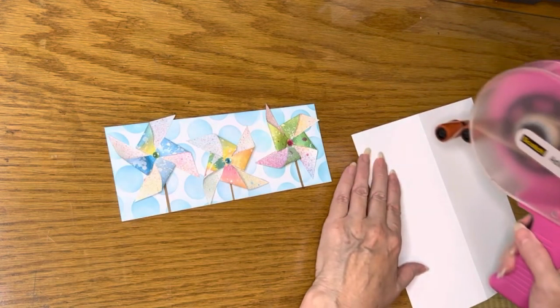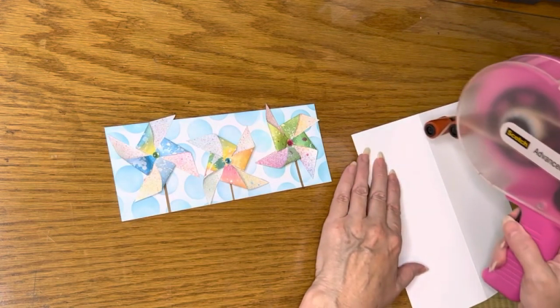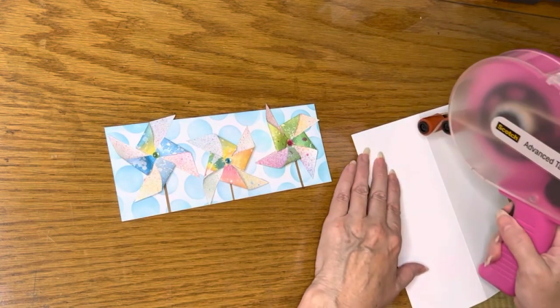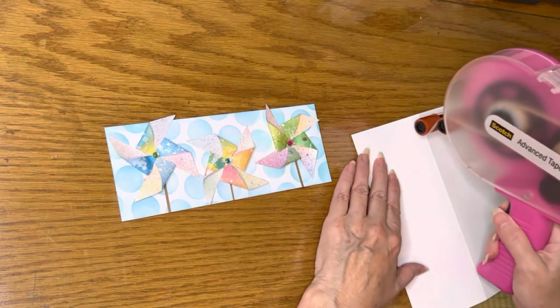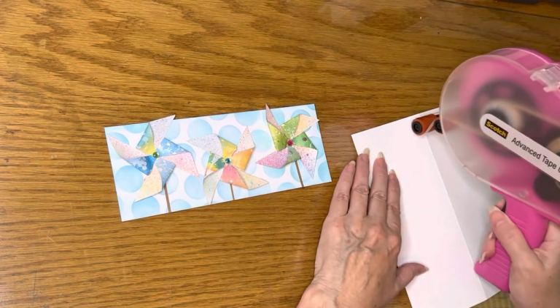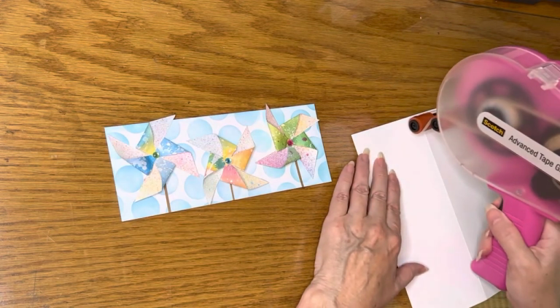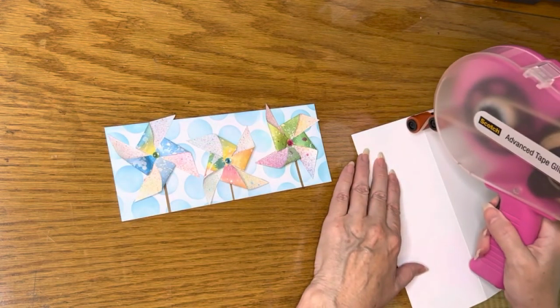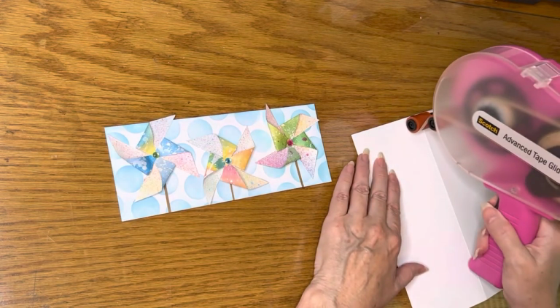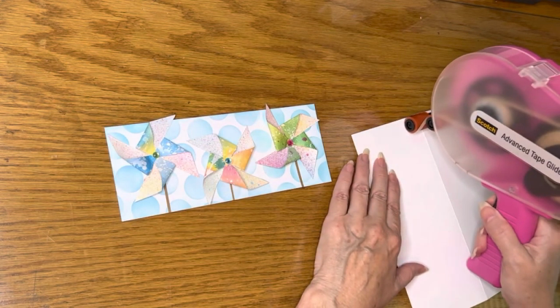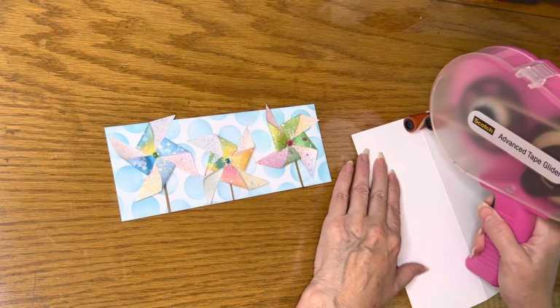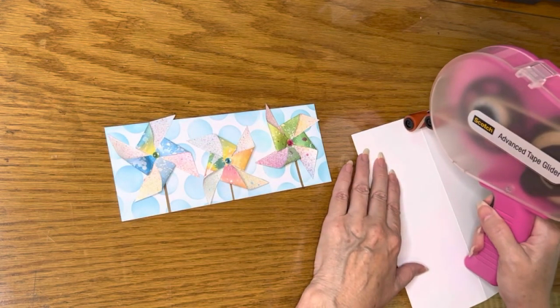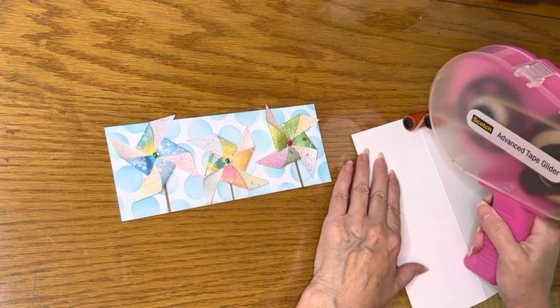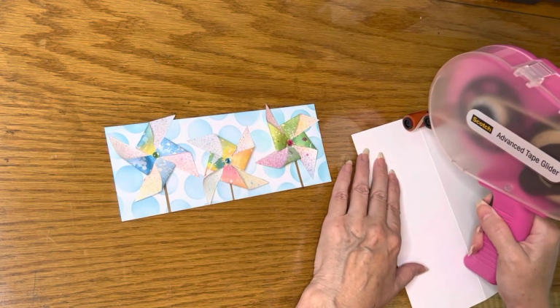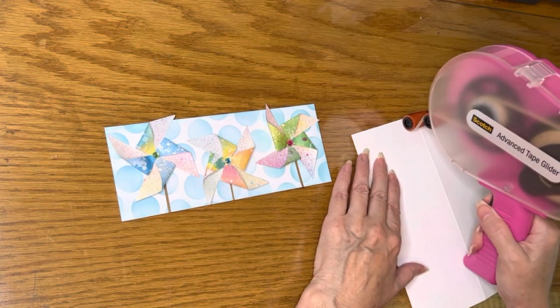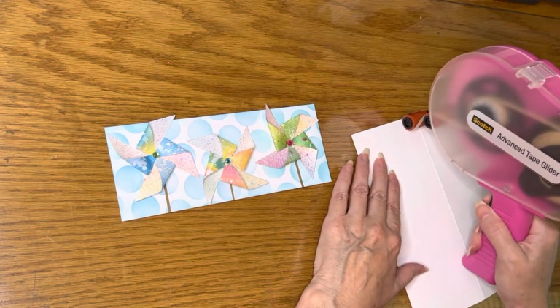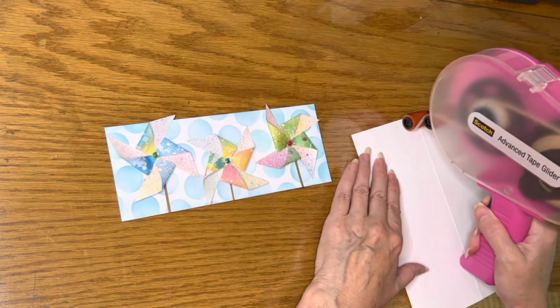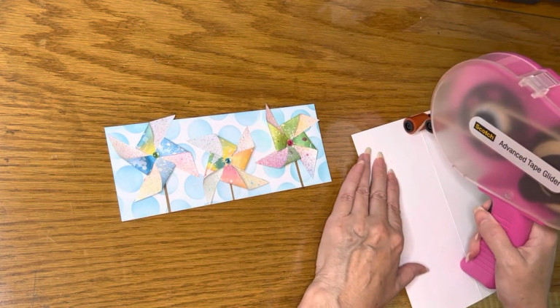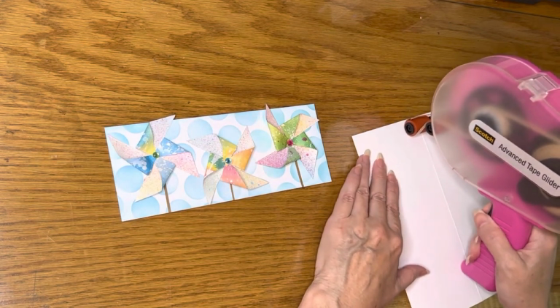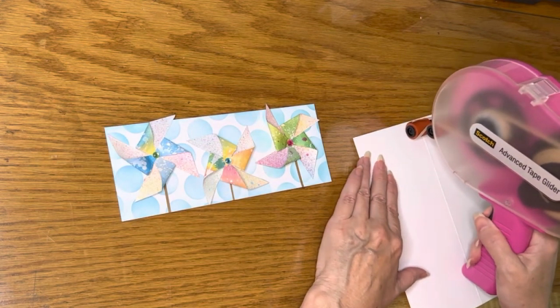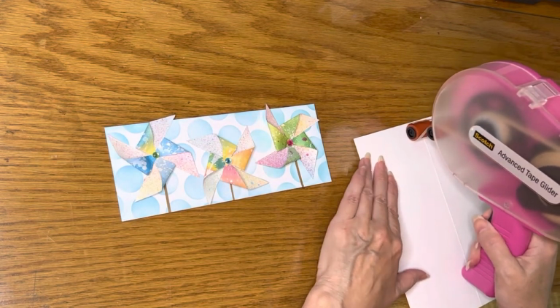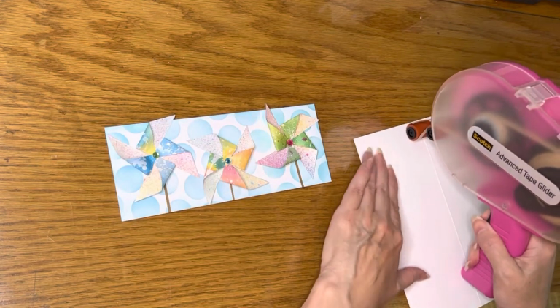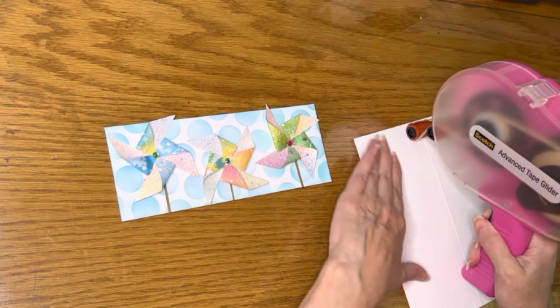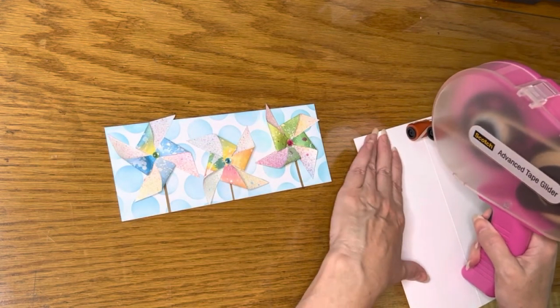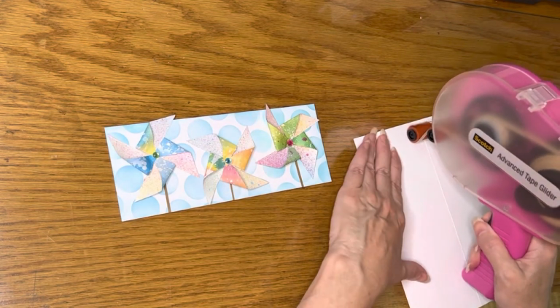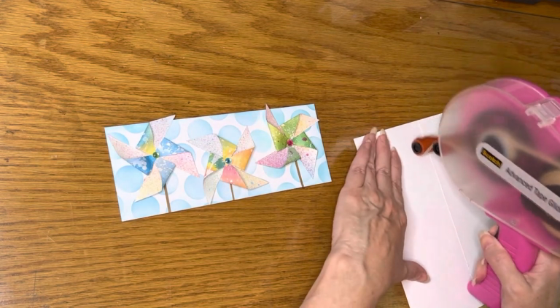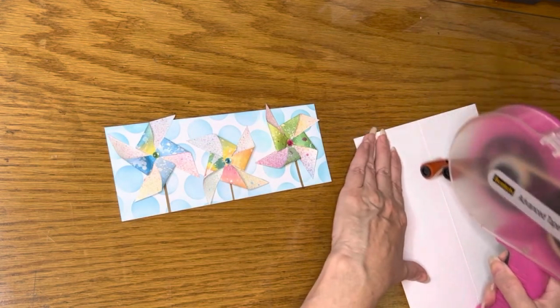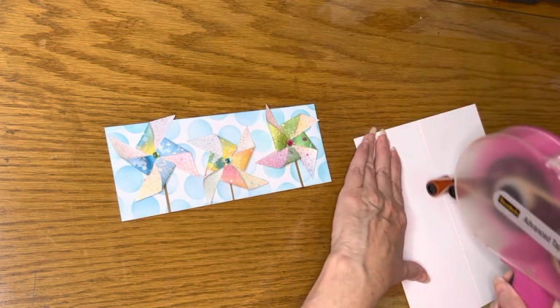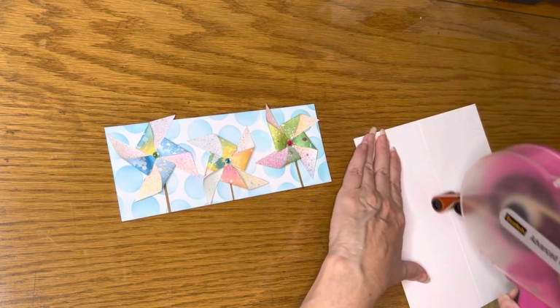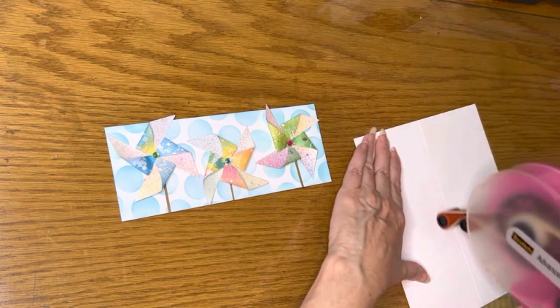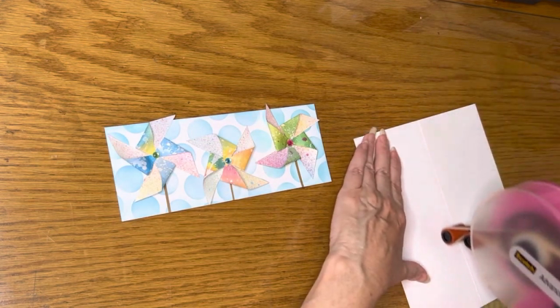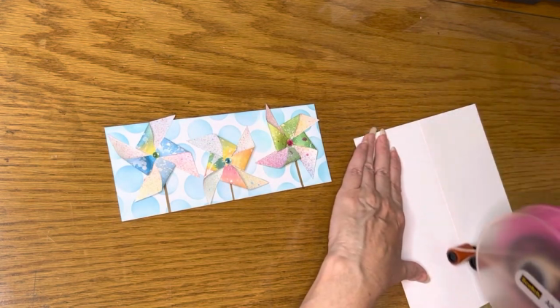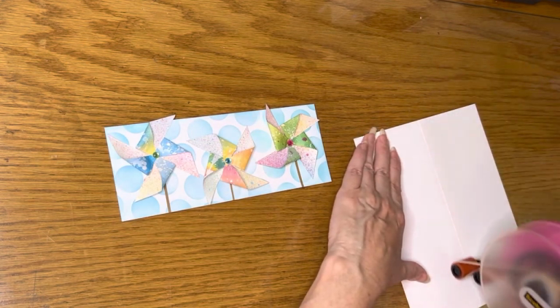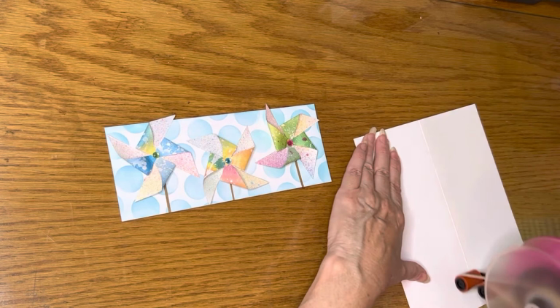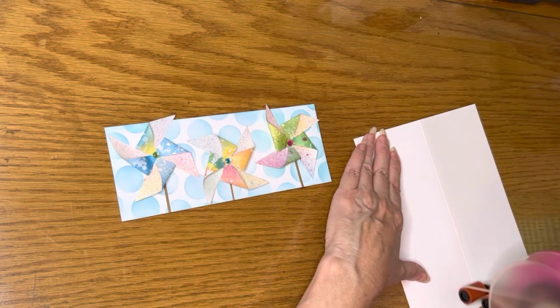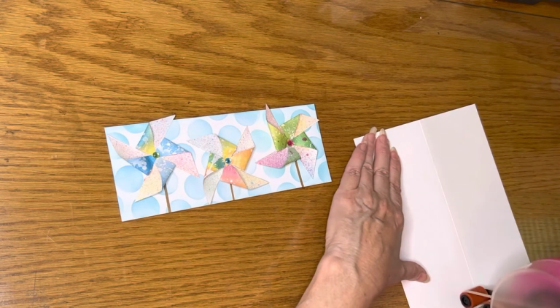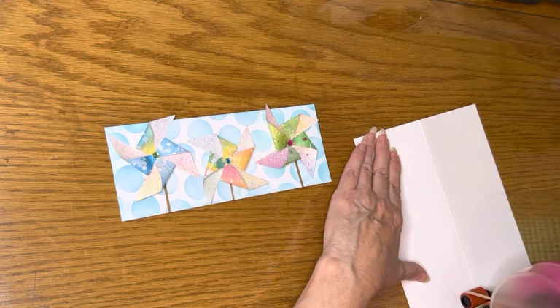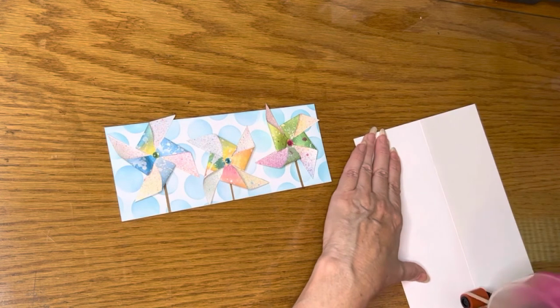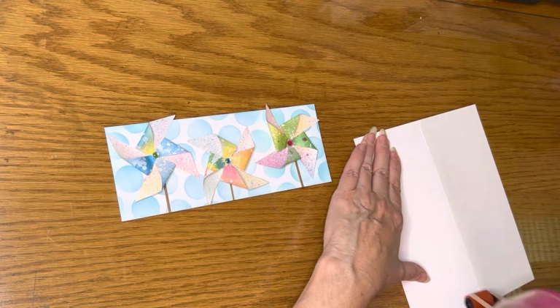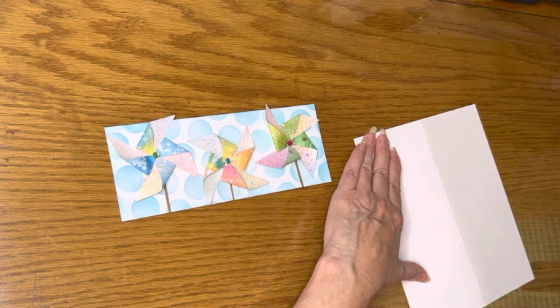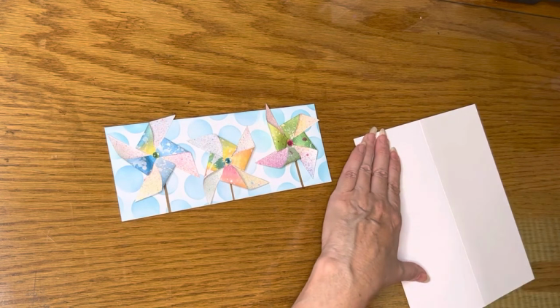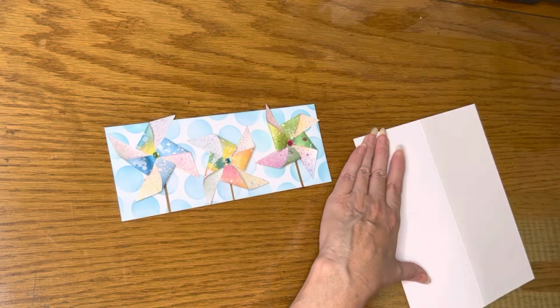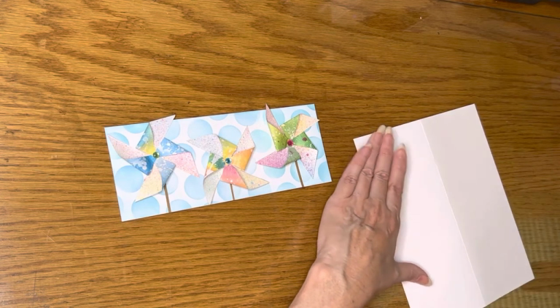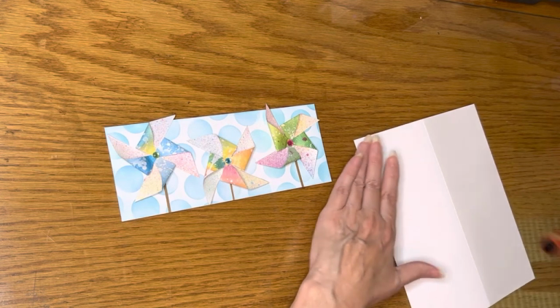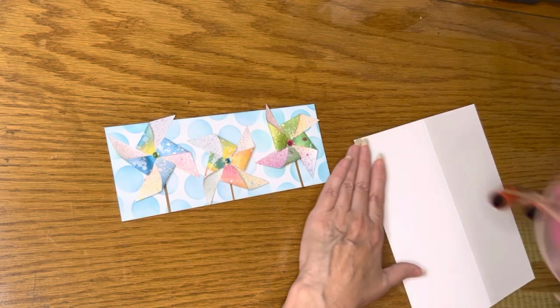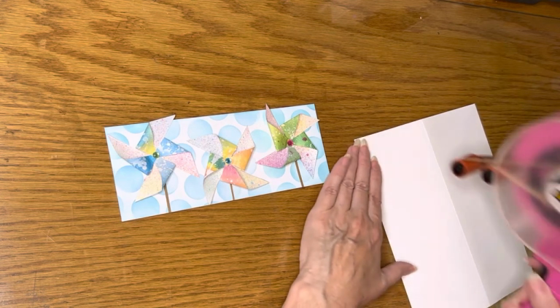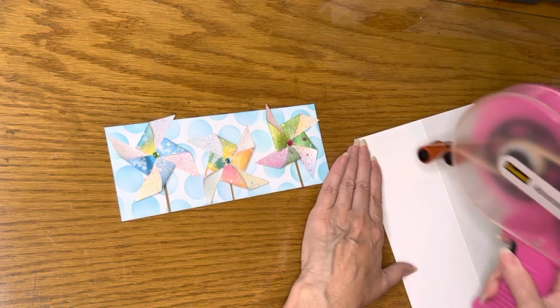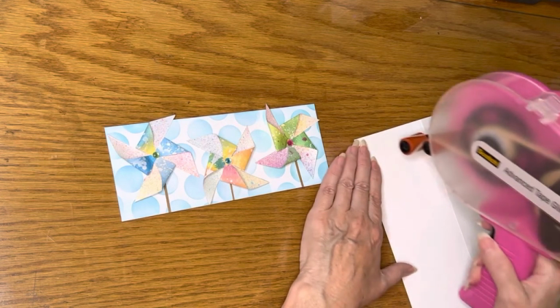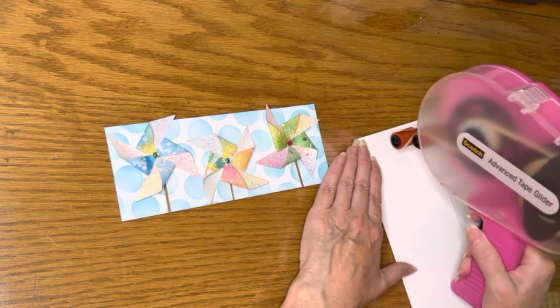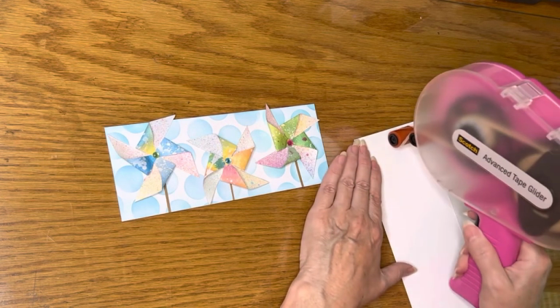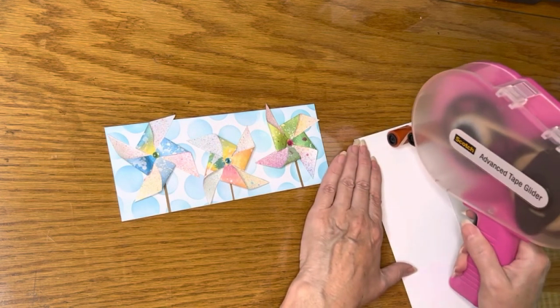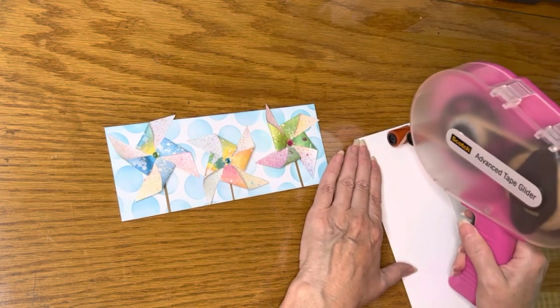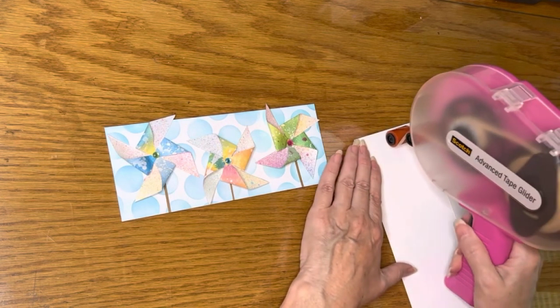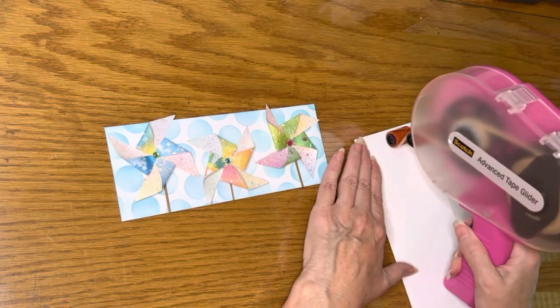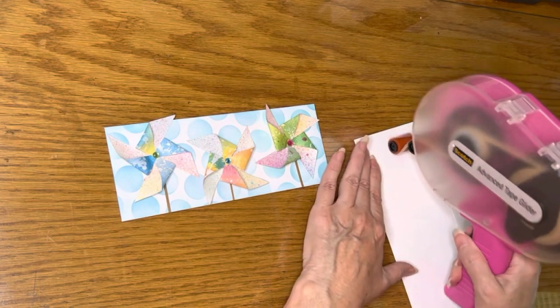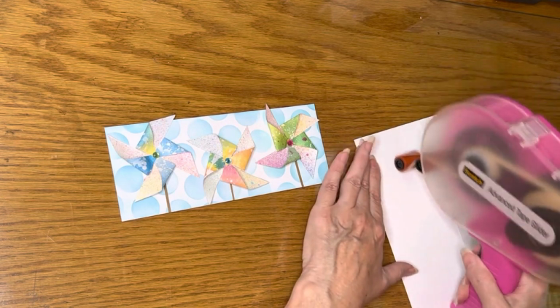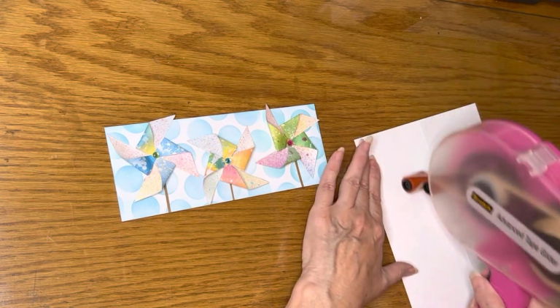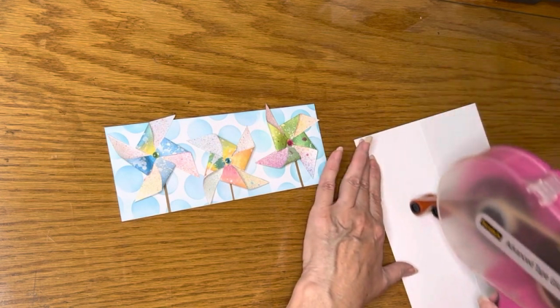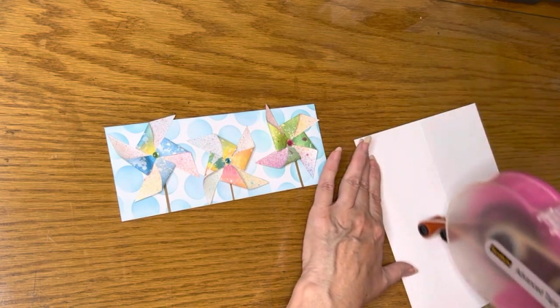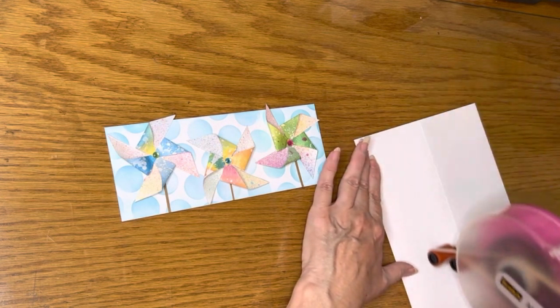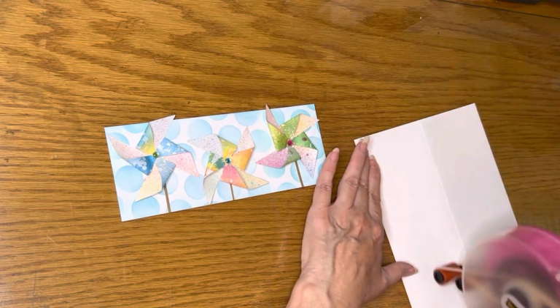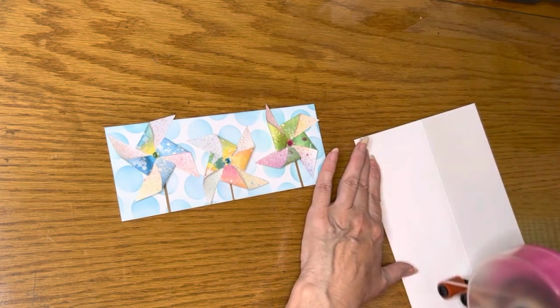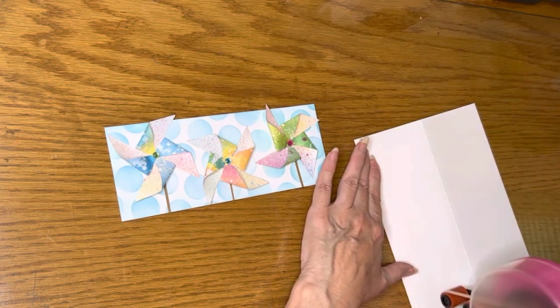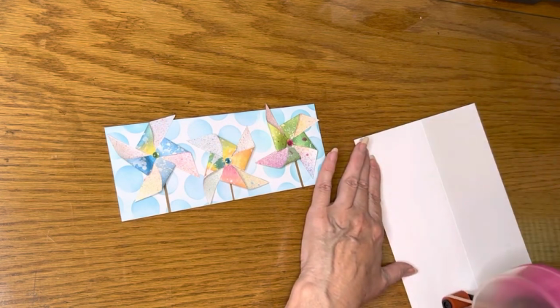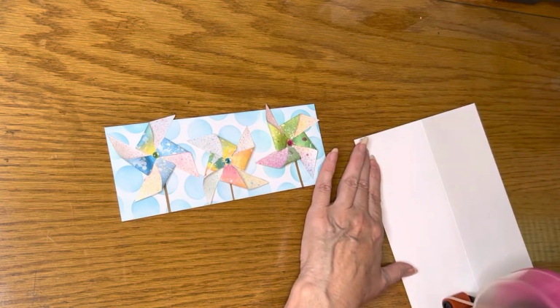Next, I did what I should have done before I put my pinwheels on my mat, and I adhered my mat to my card base.